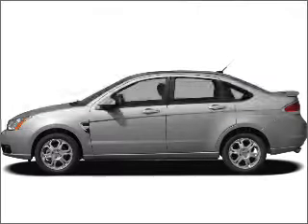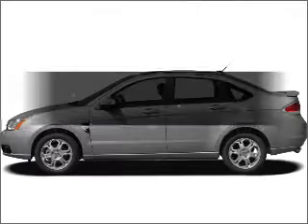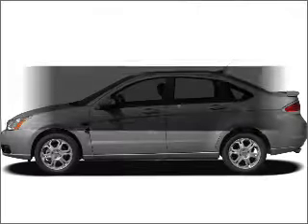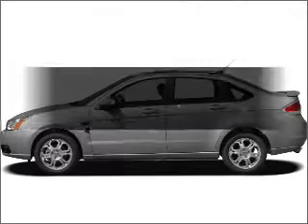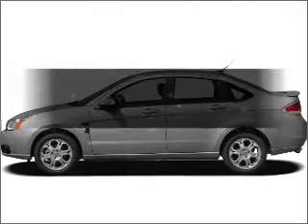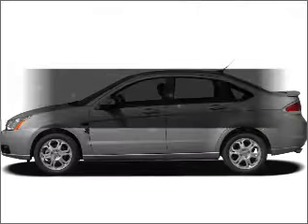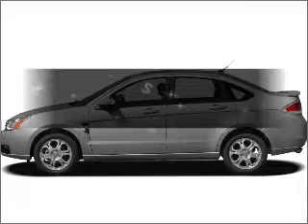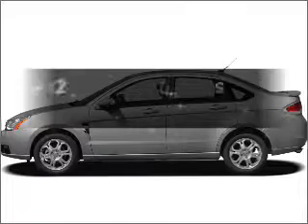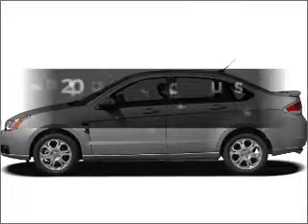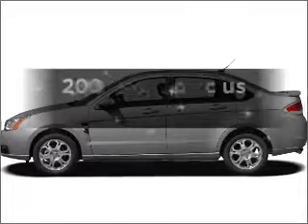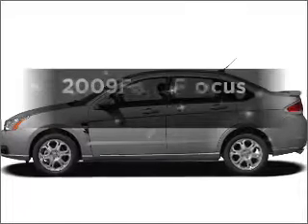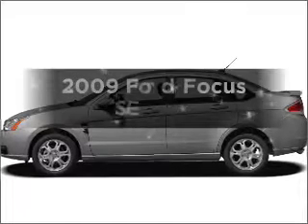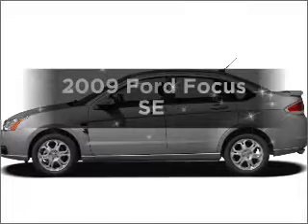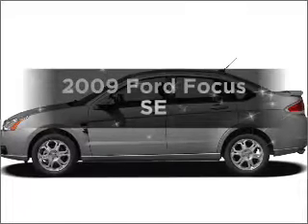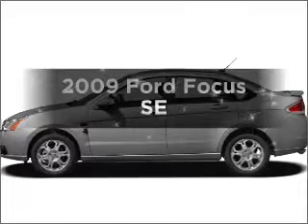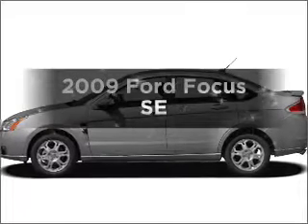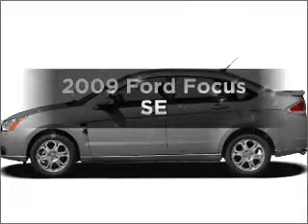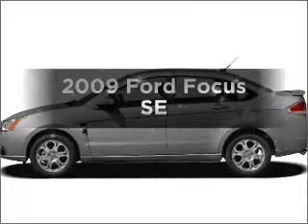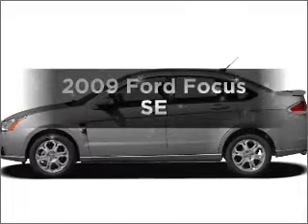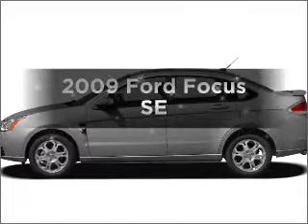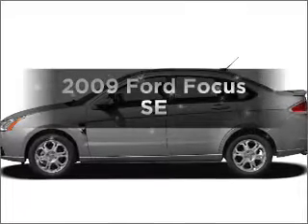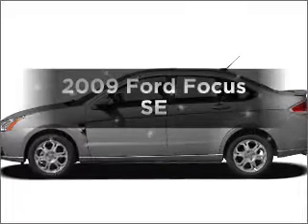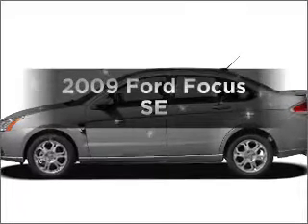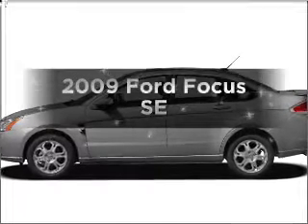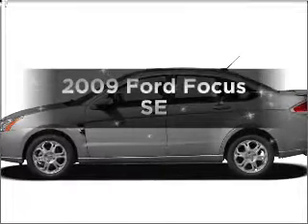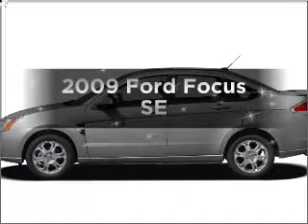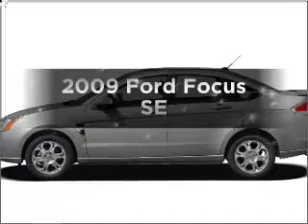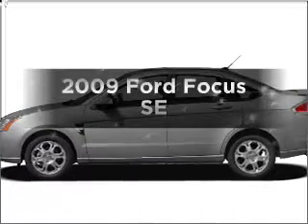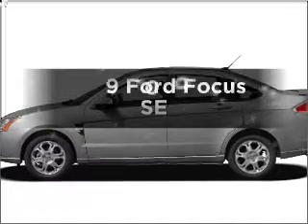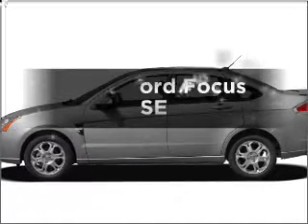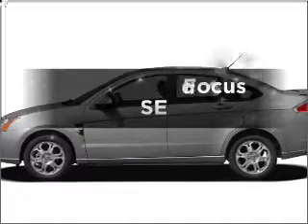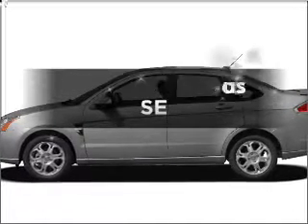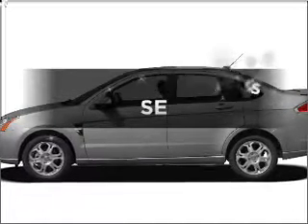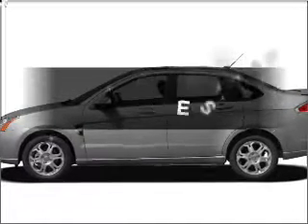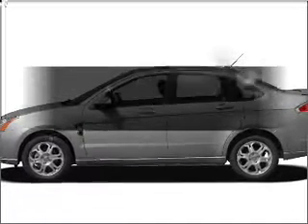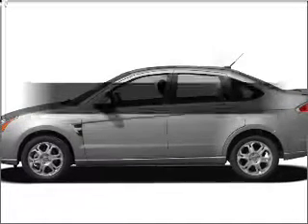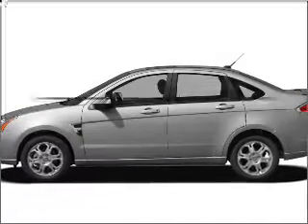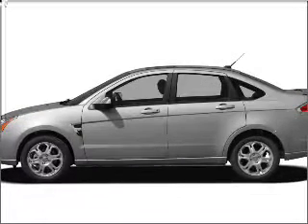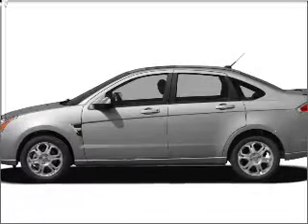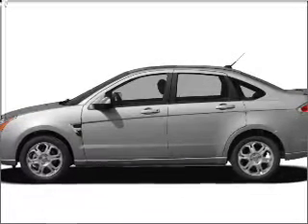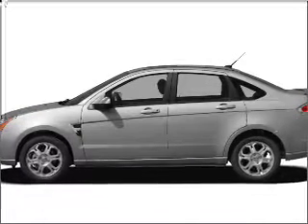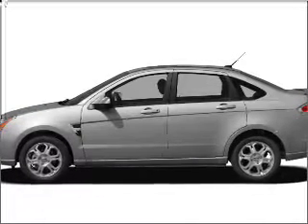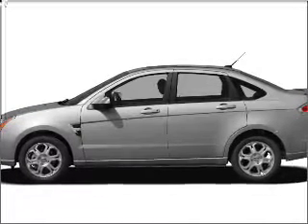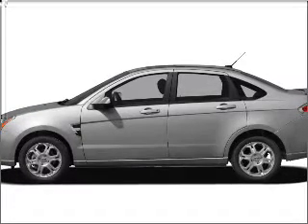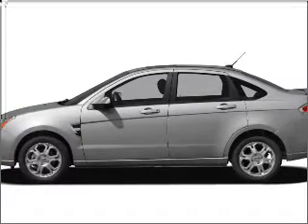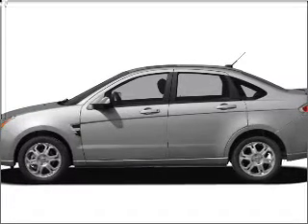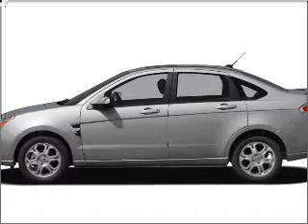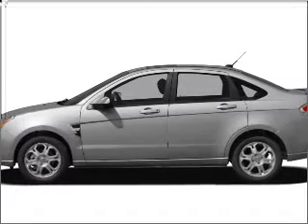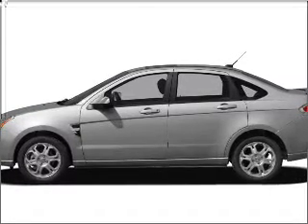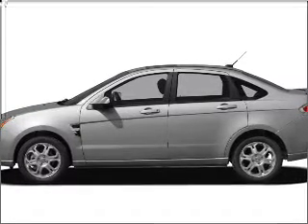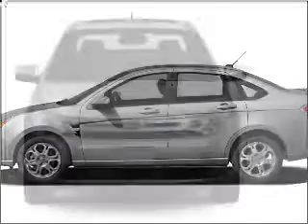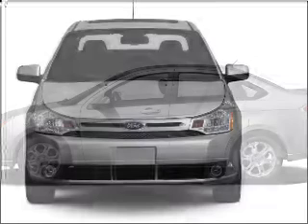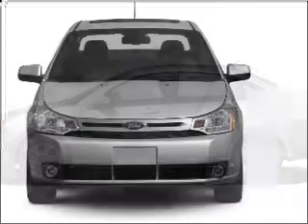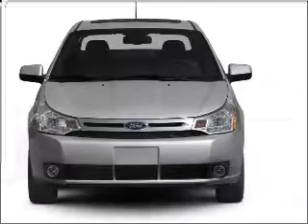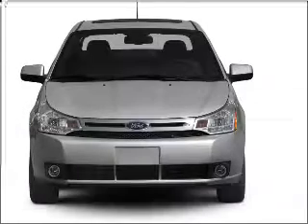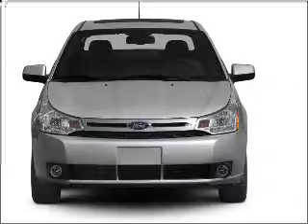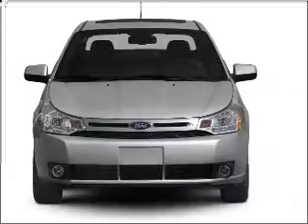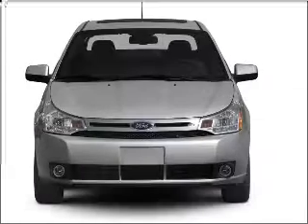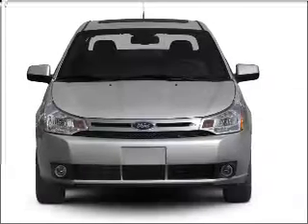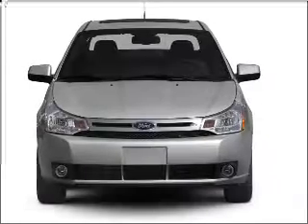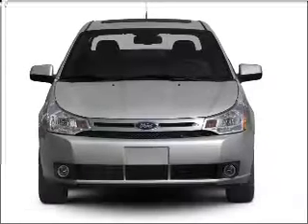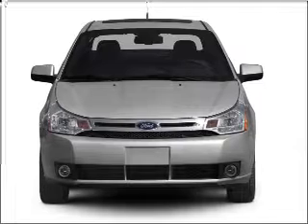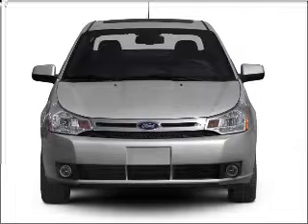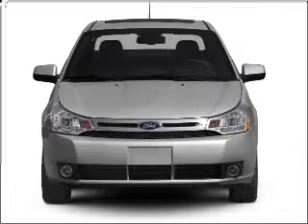Check out this 2009 Ford Focus. Travel the roads in style and comfort in this great vehicle.